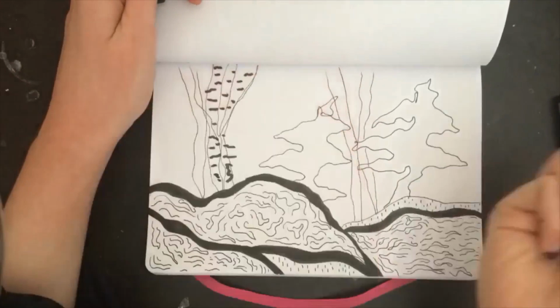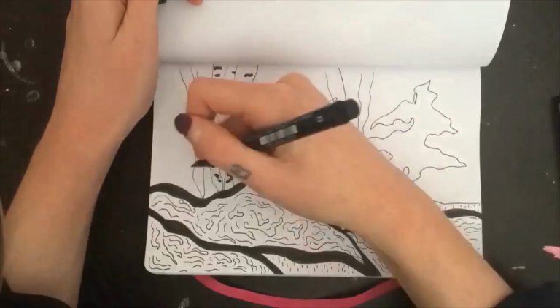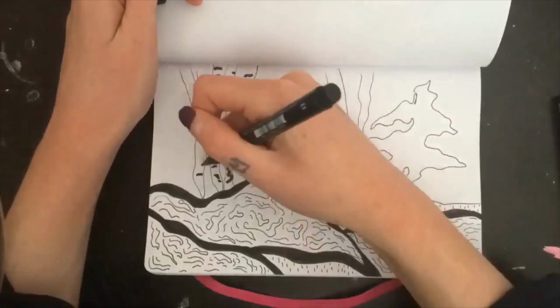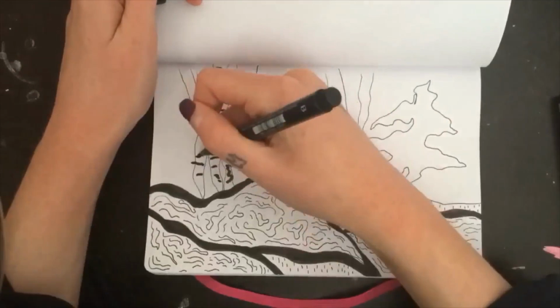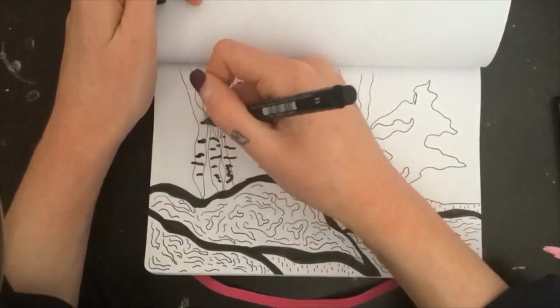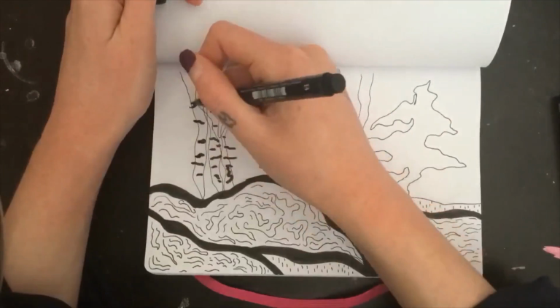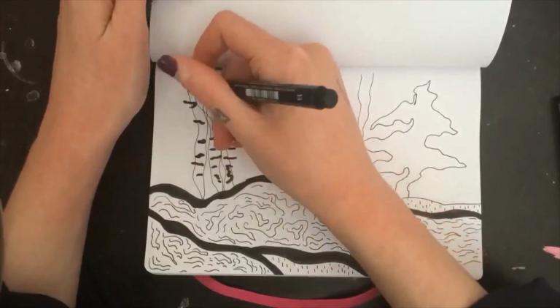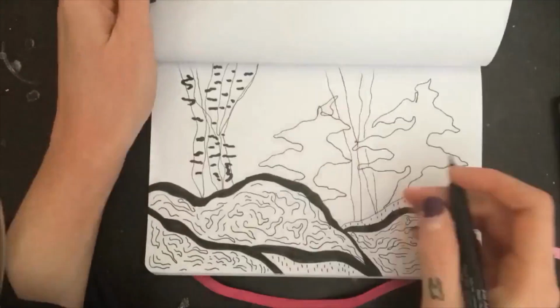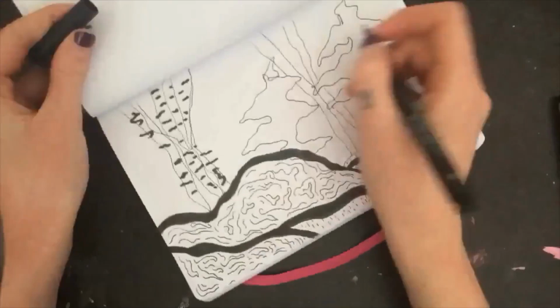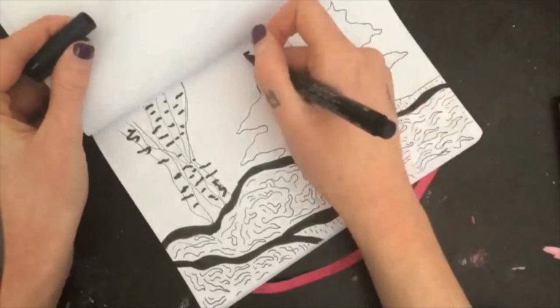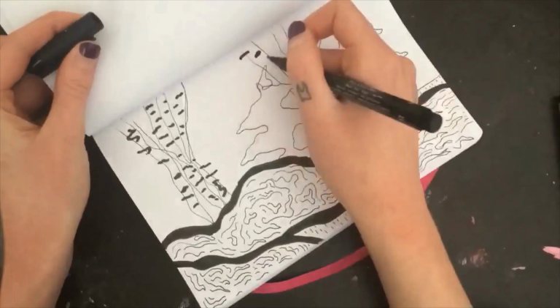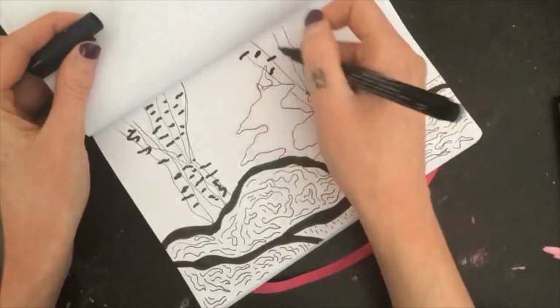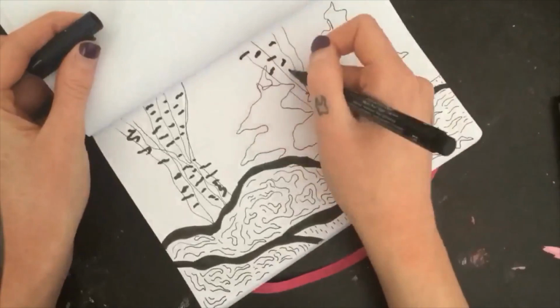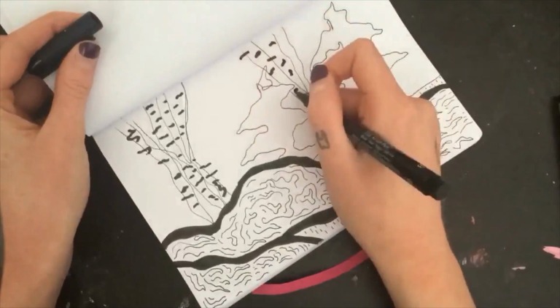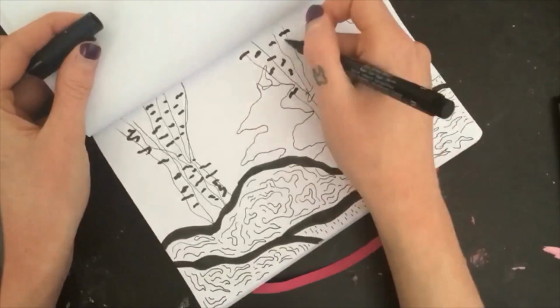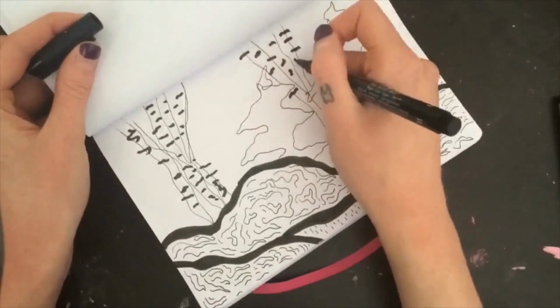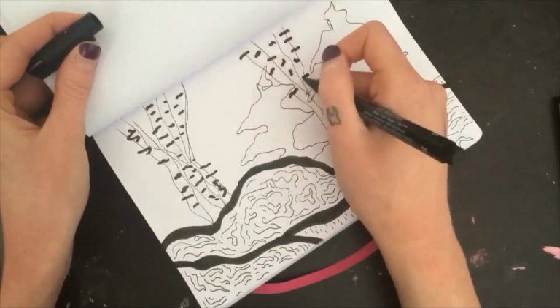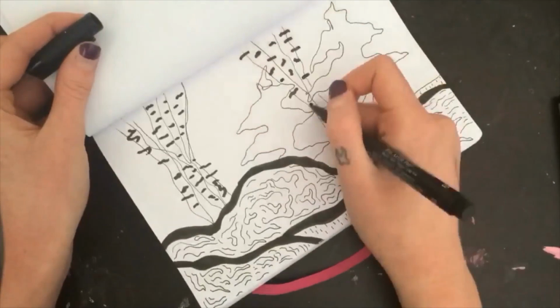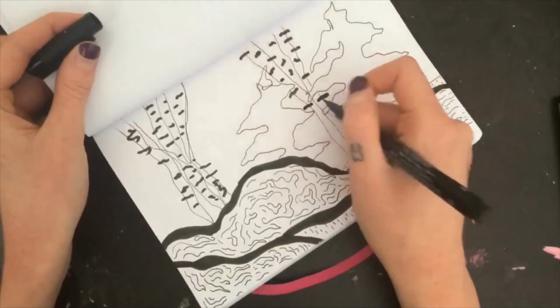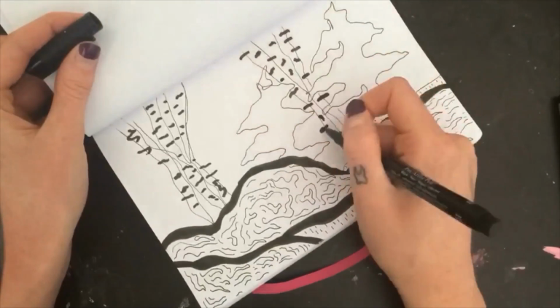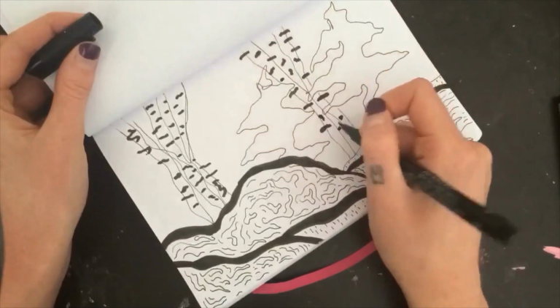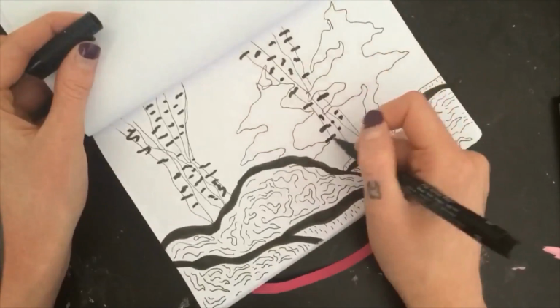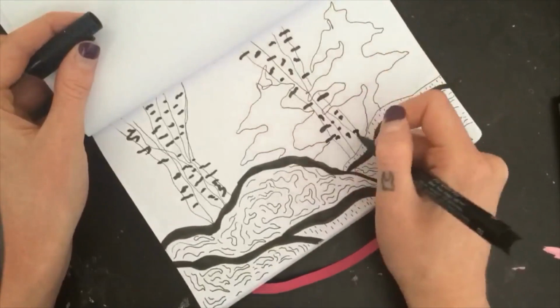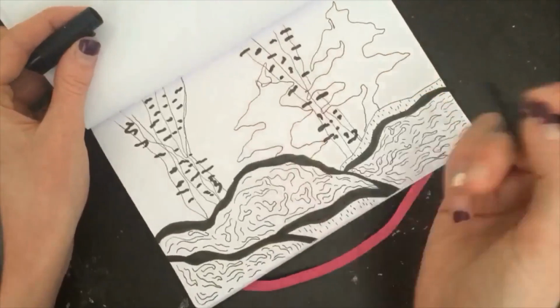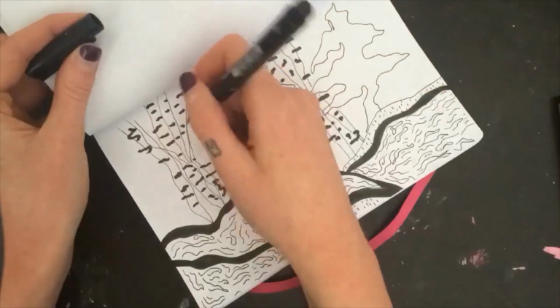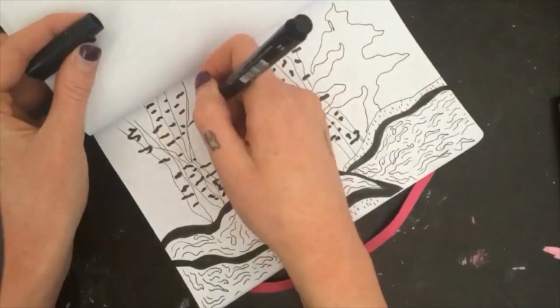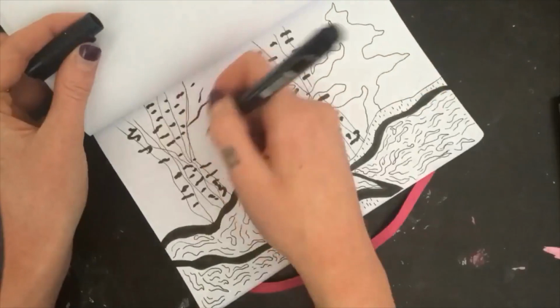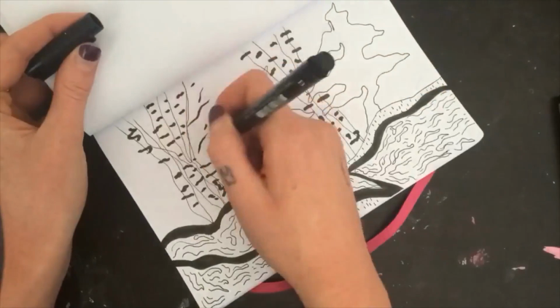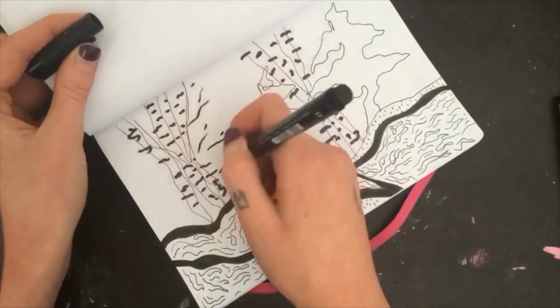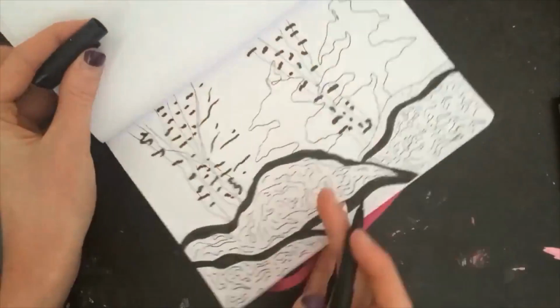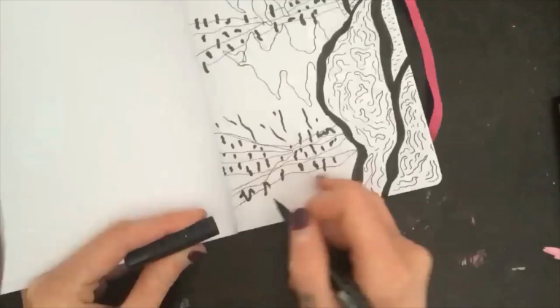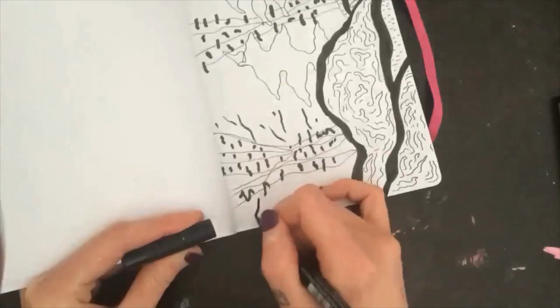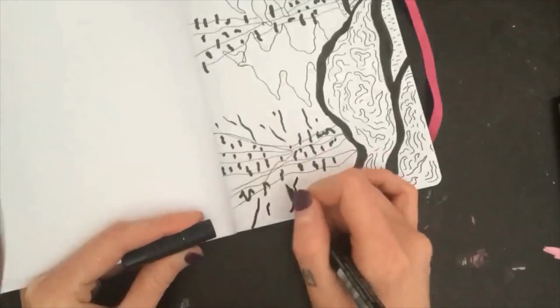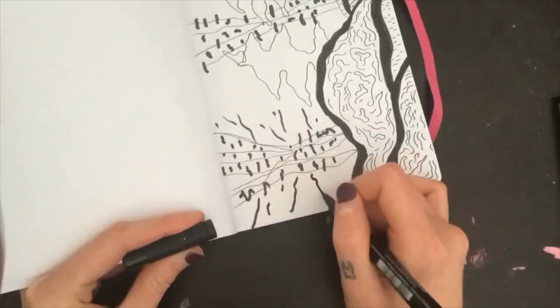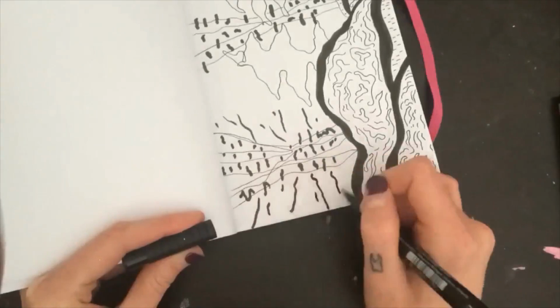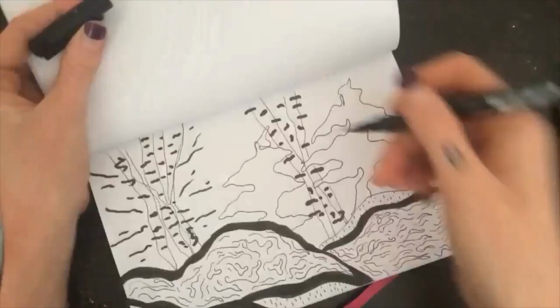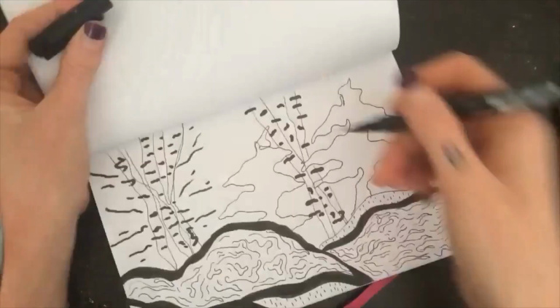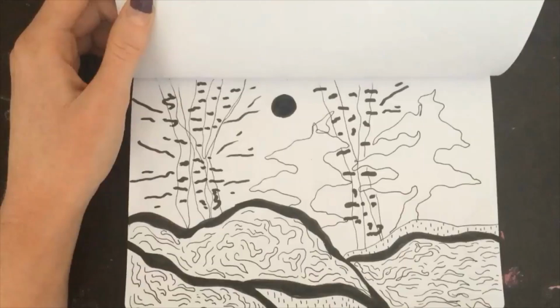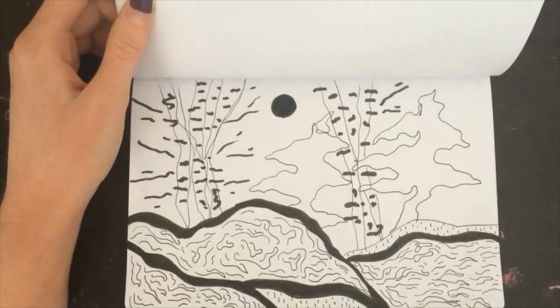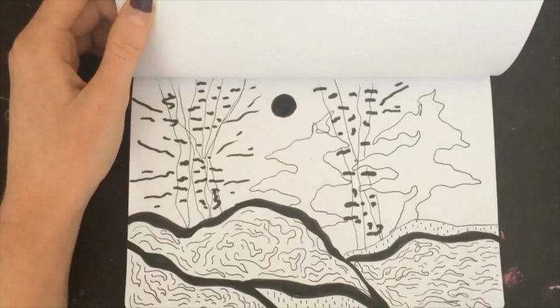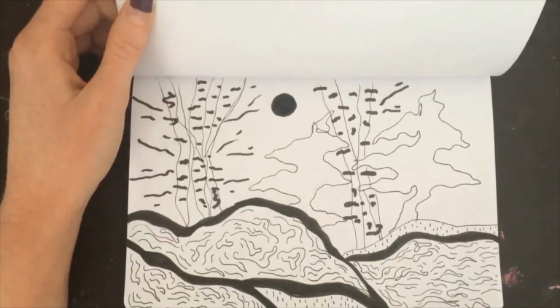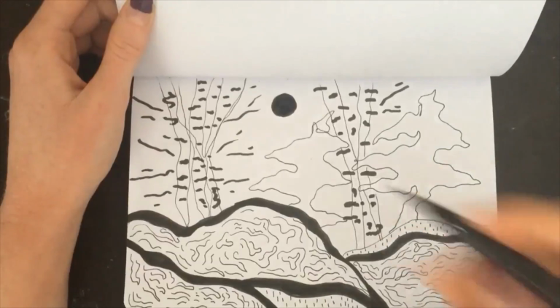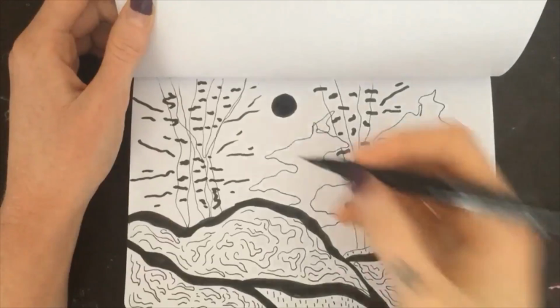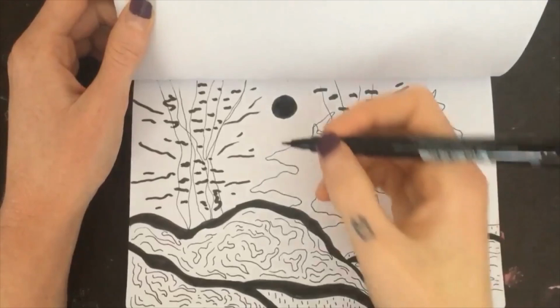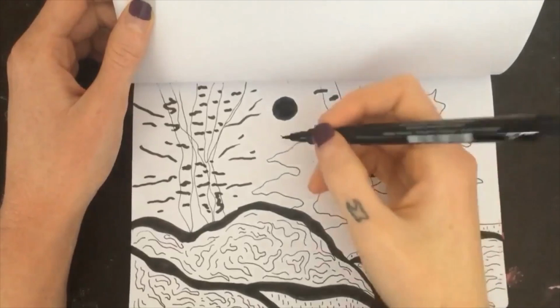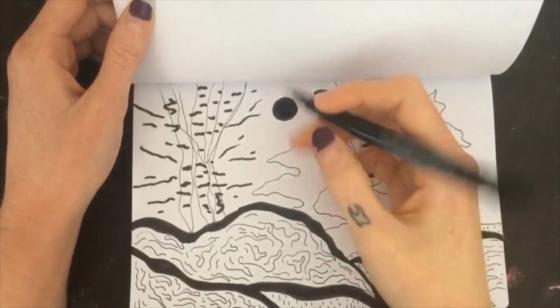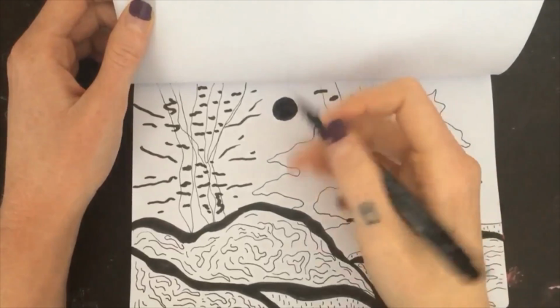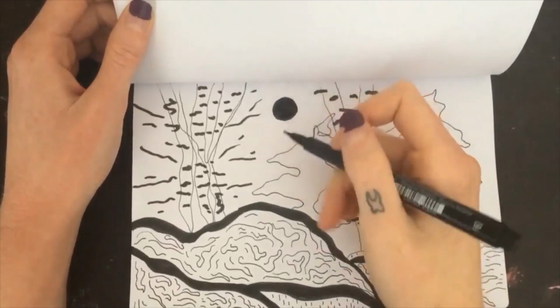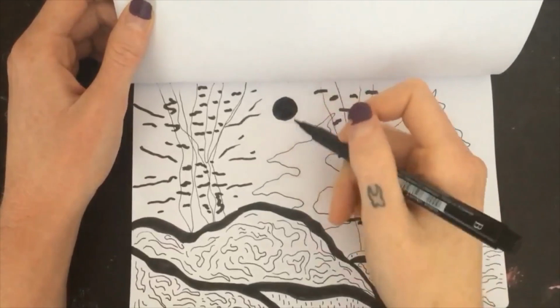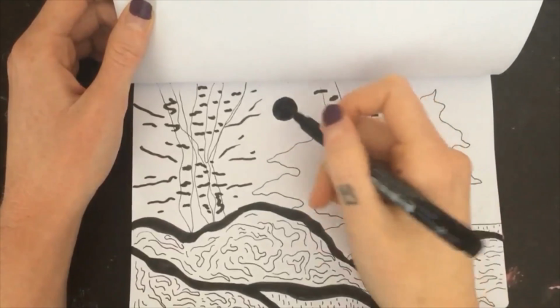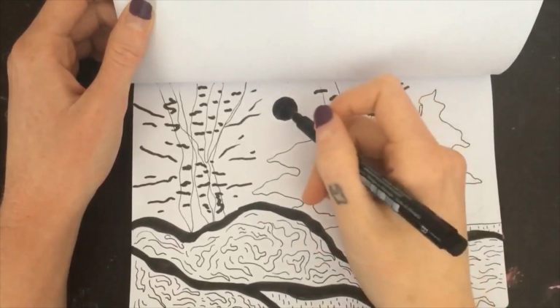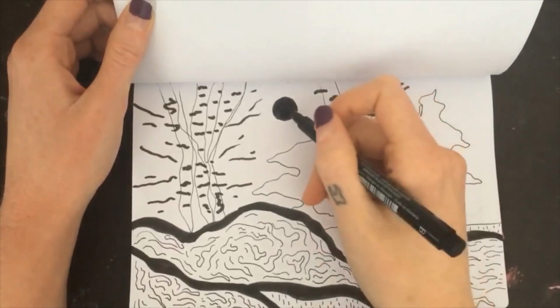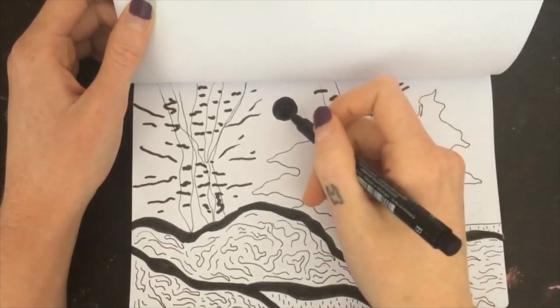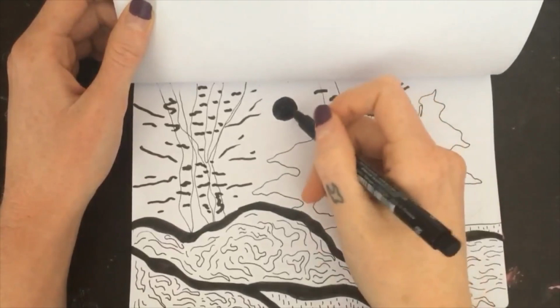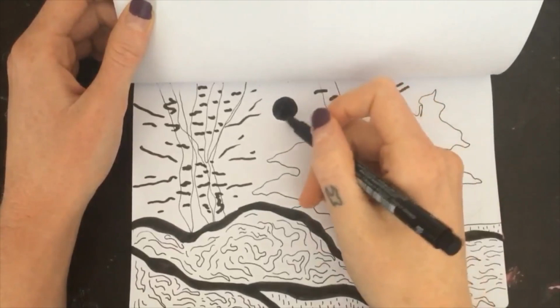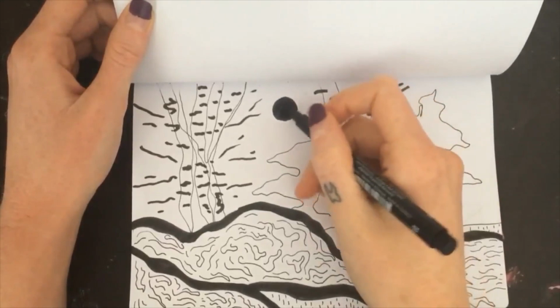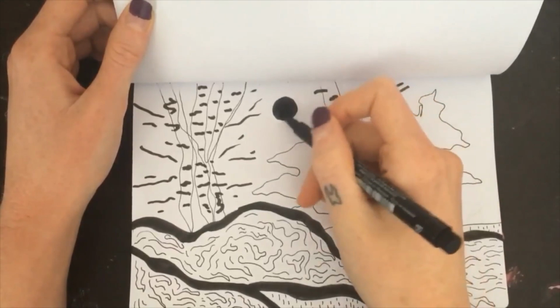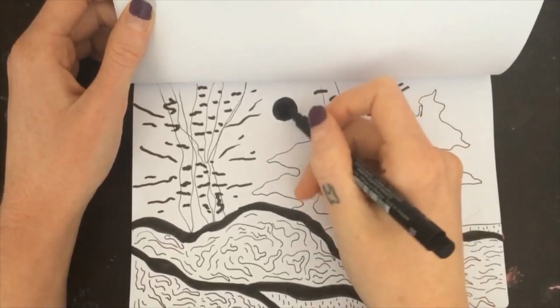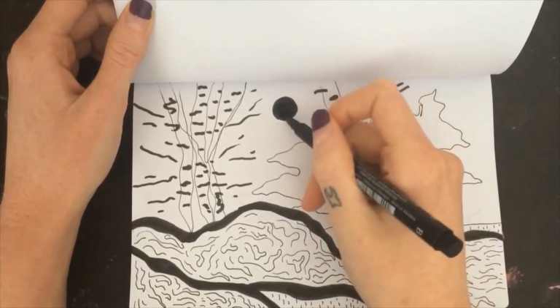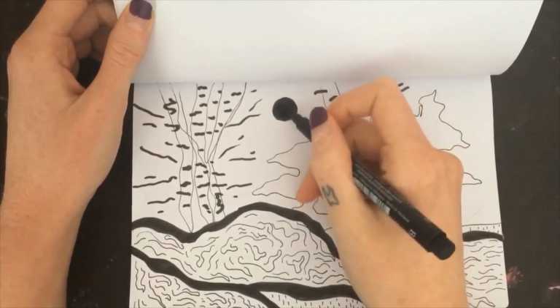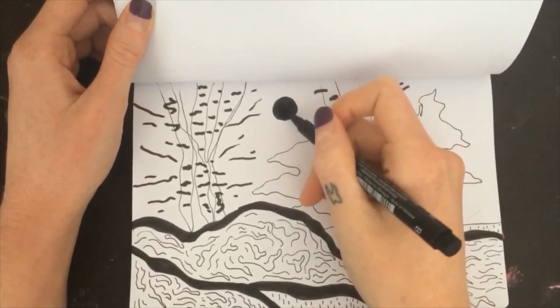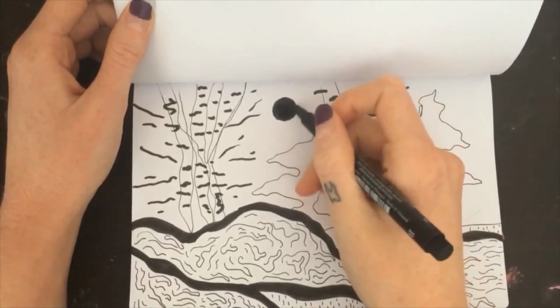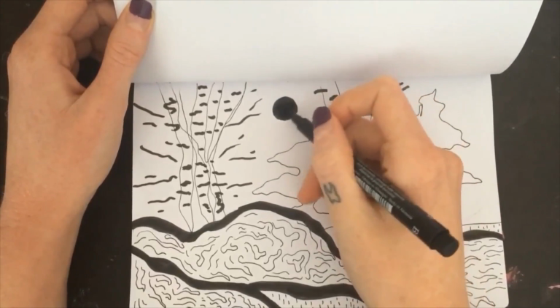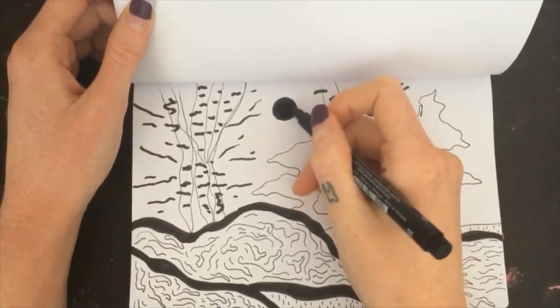Thank you so much for joining me today and taking some time to be creative. See you next time!